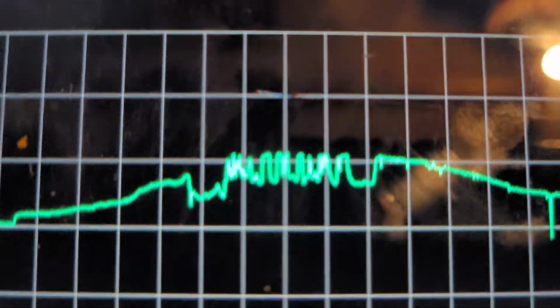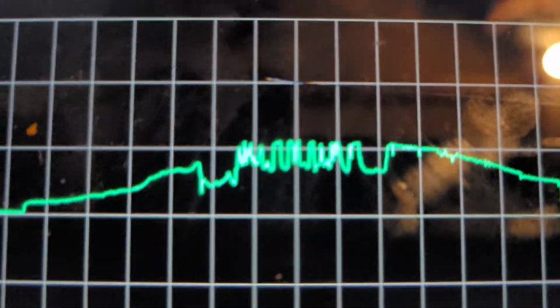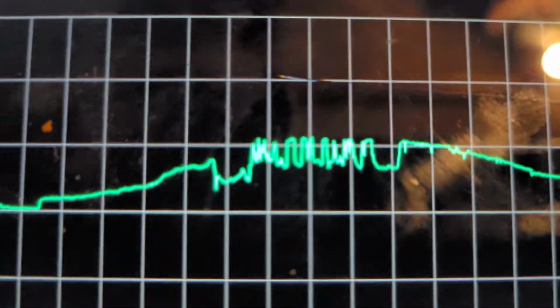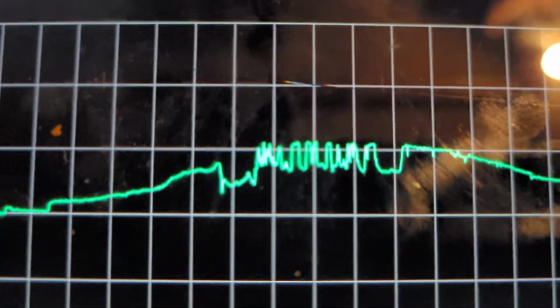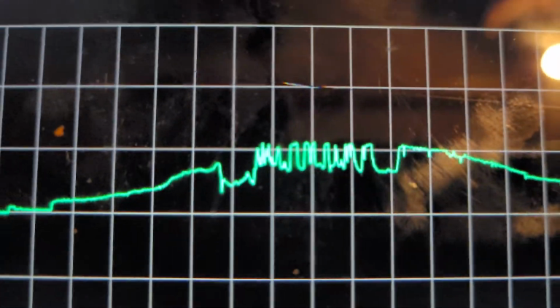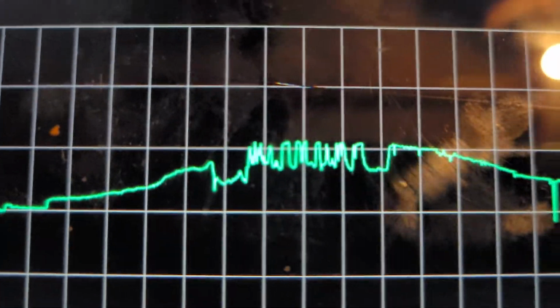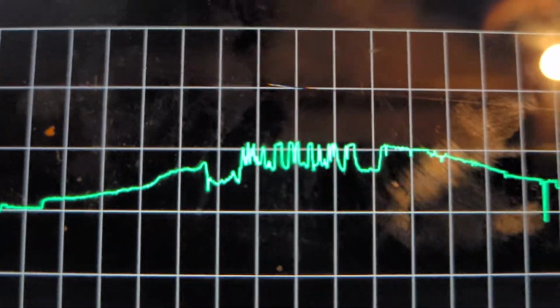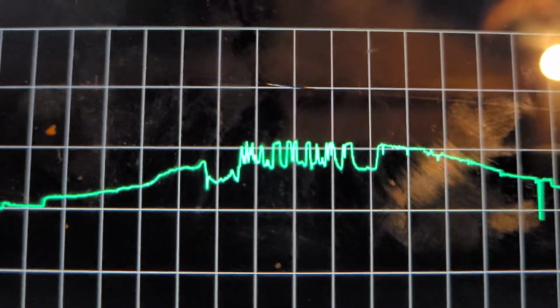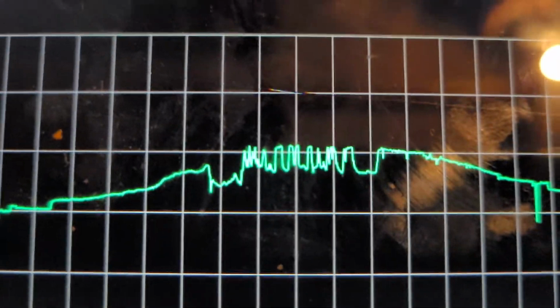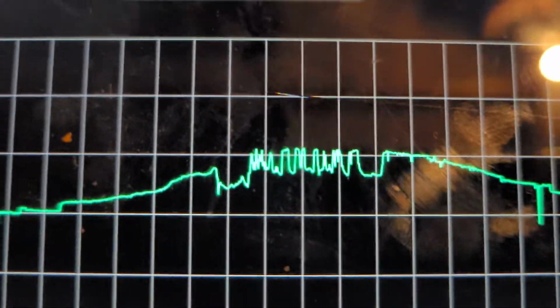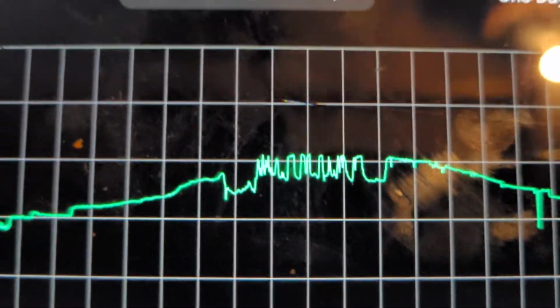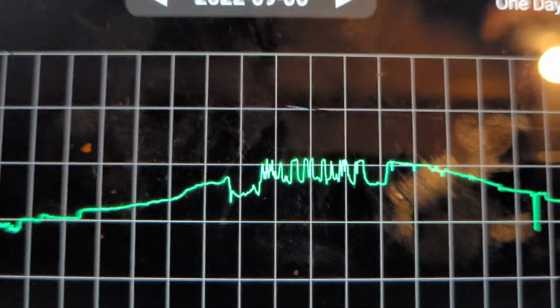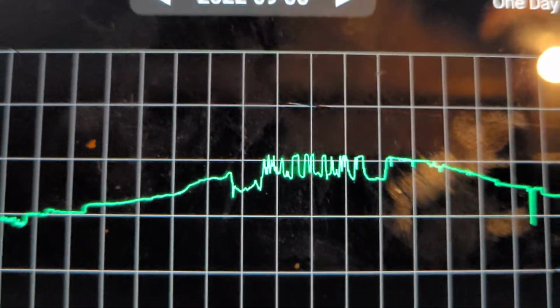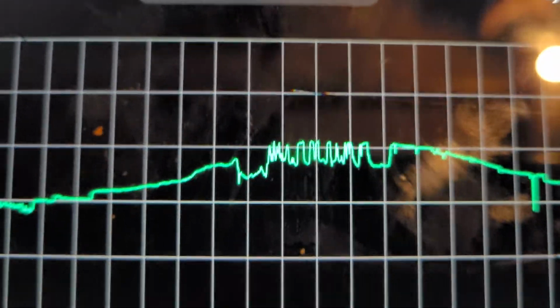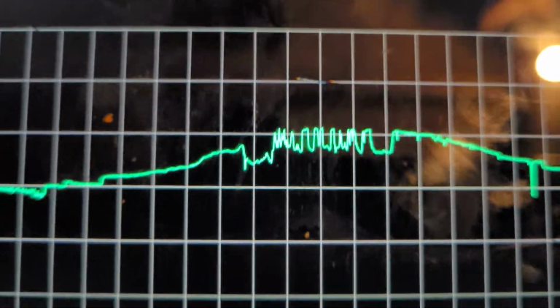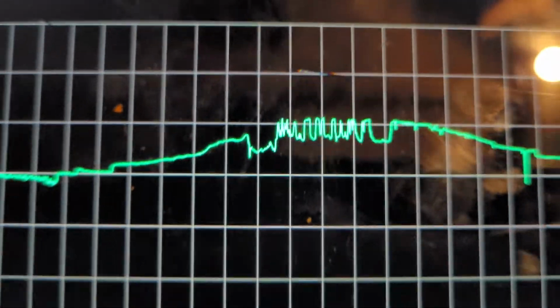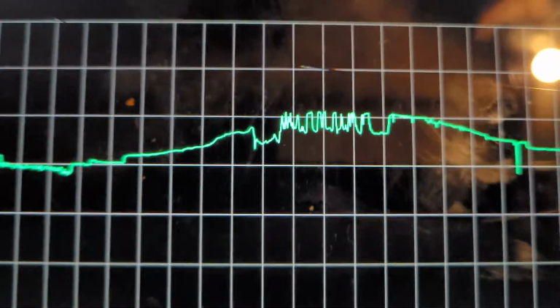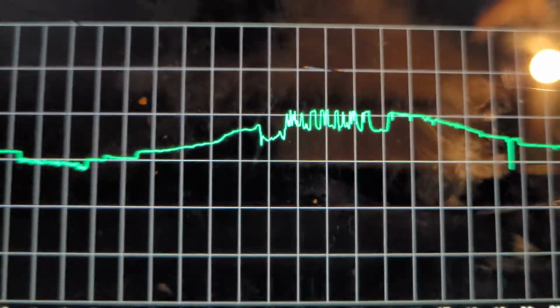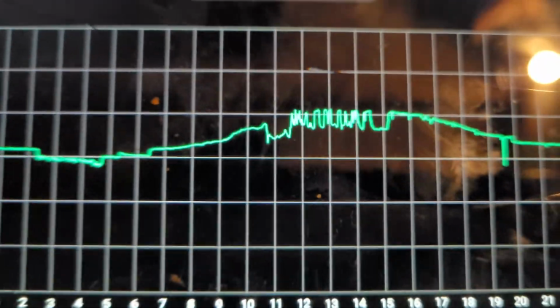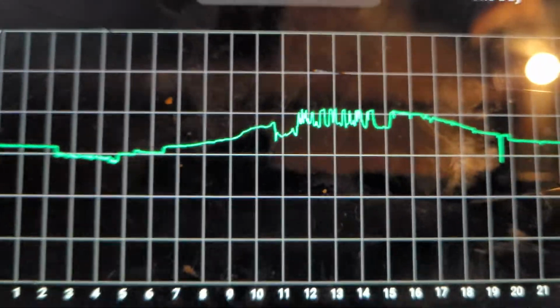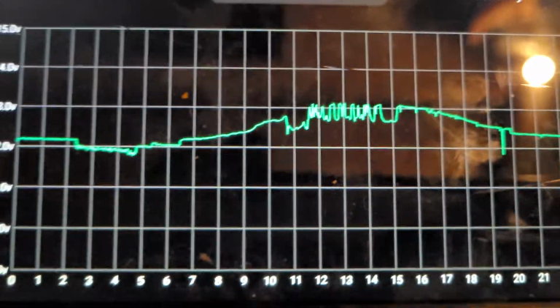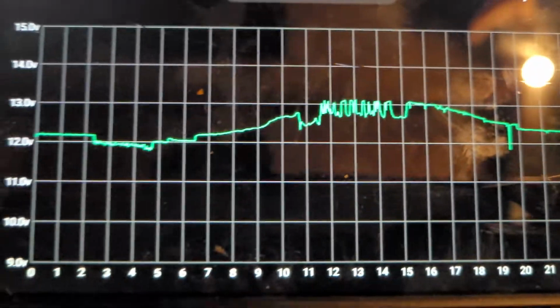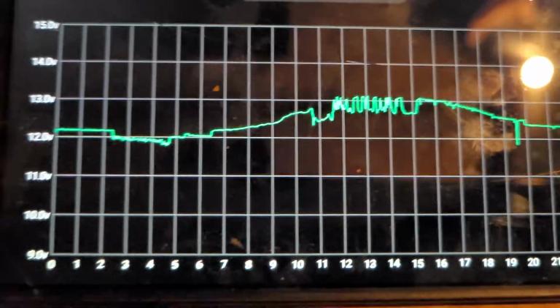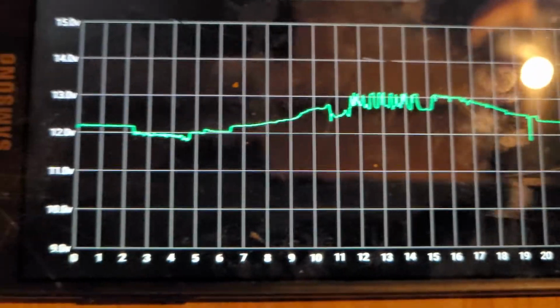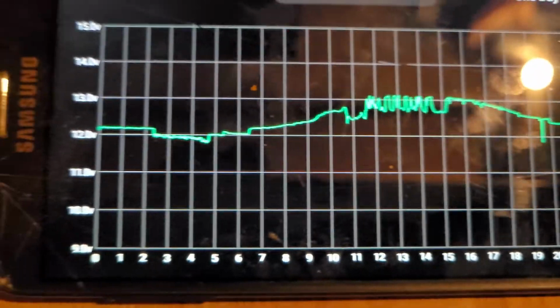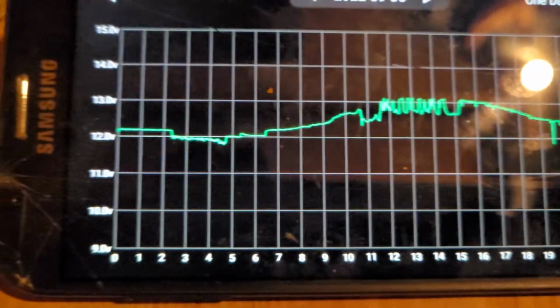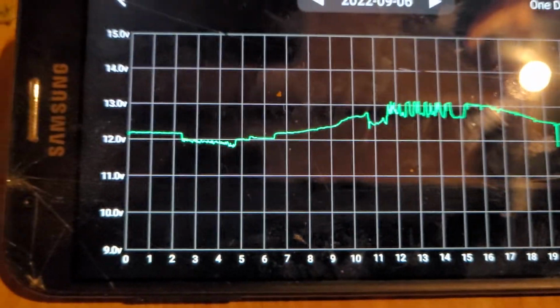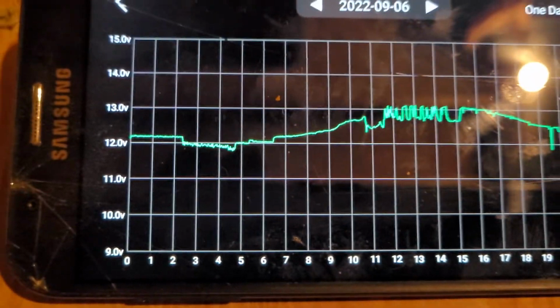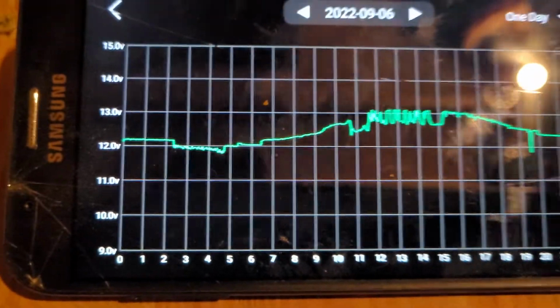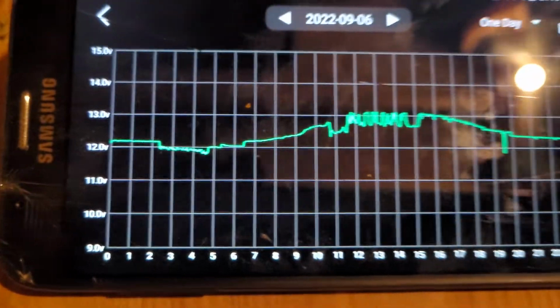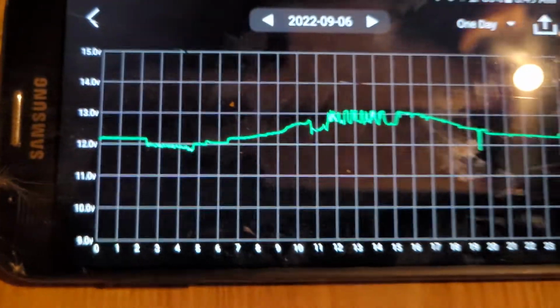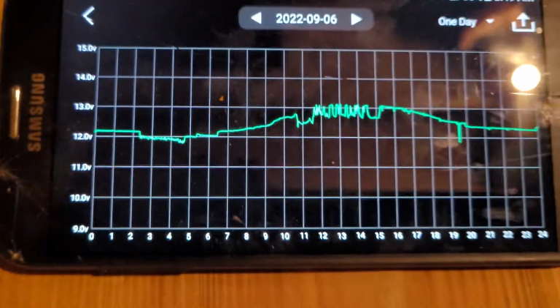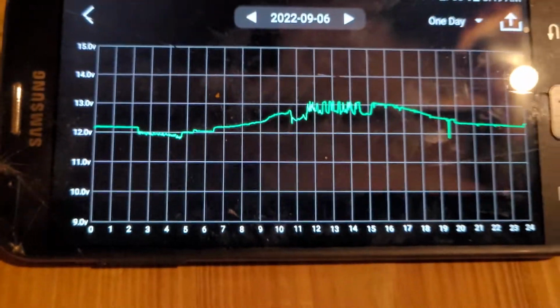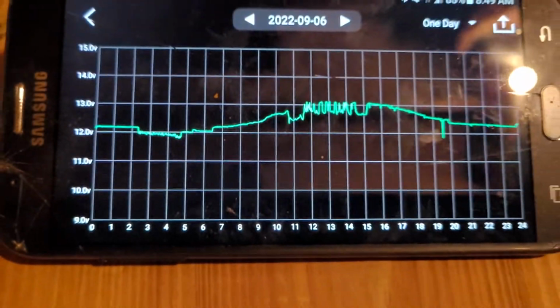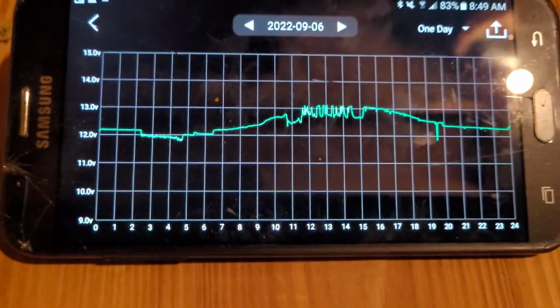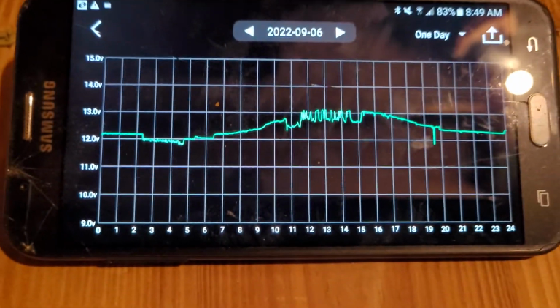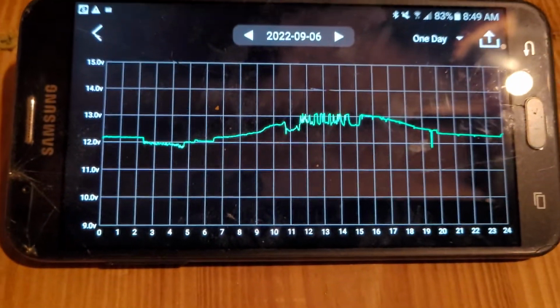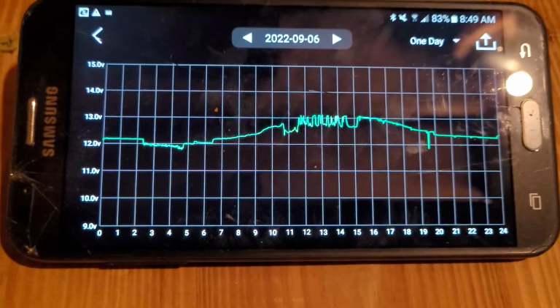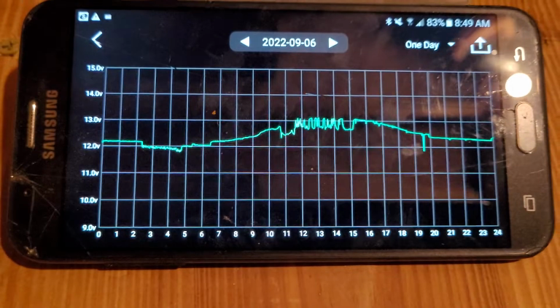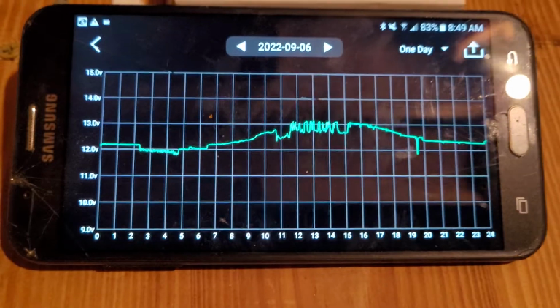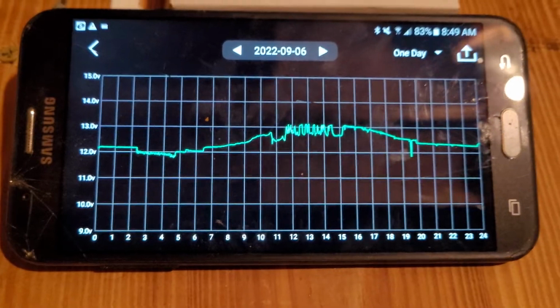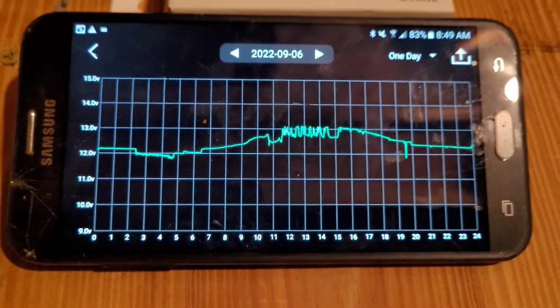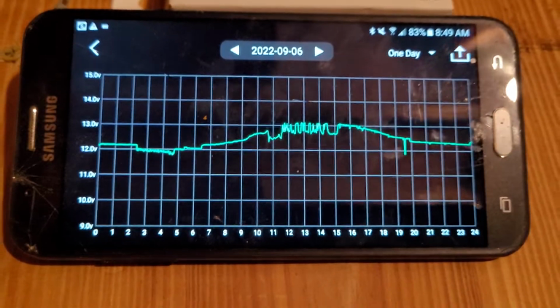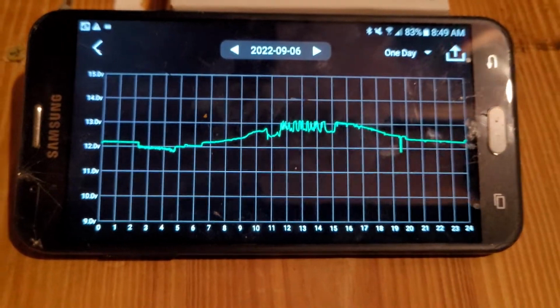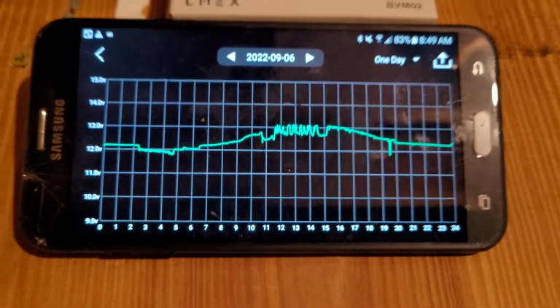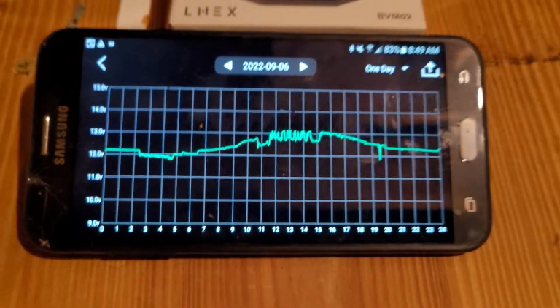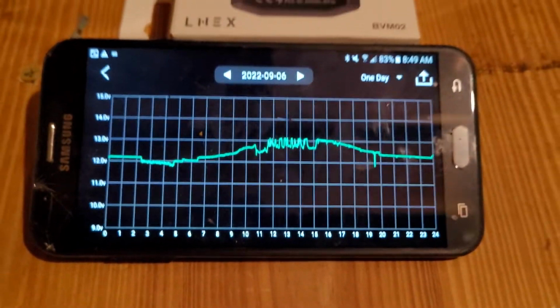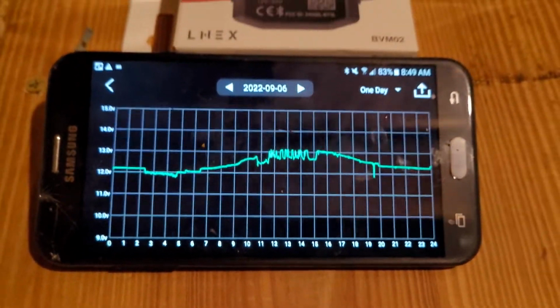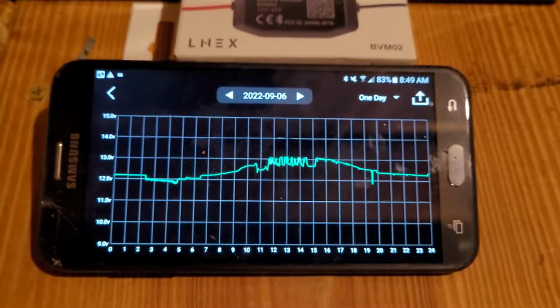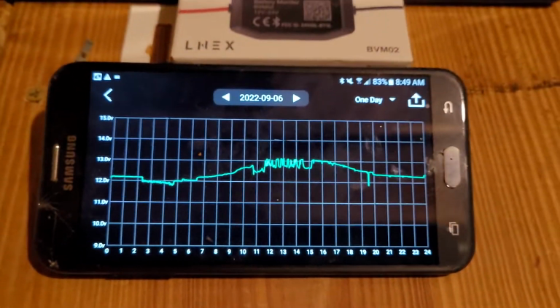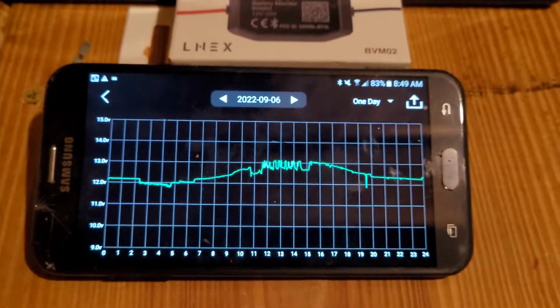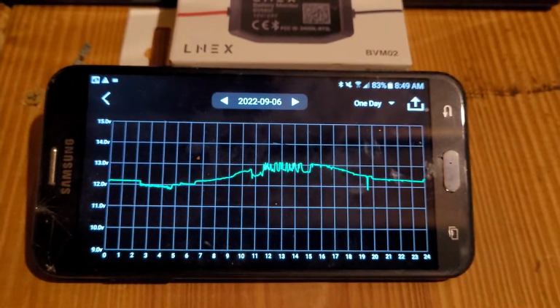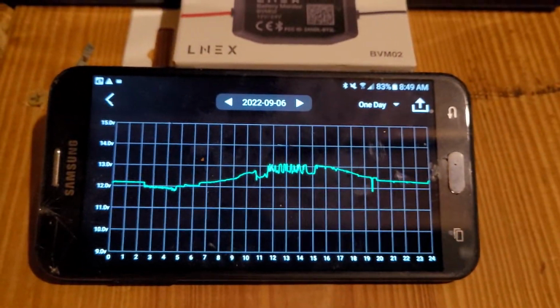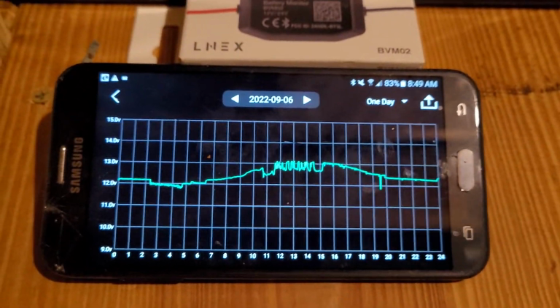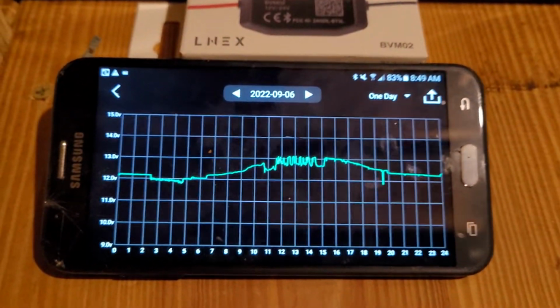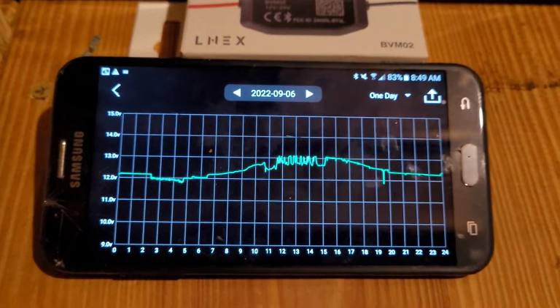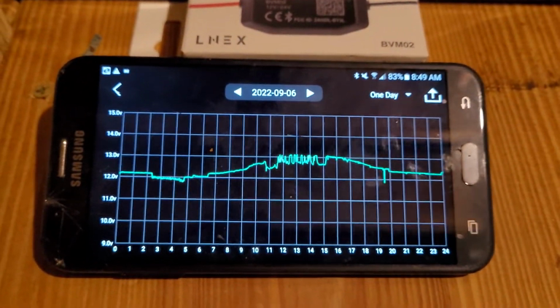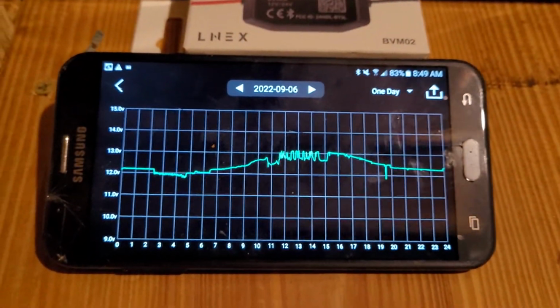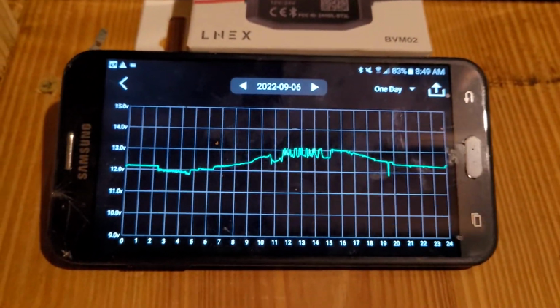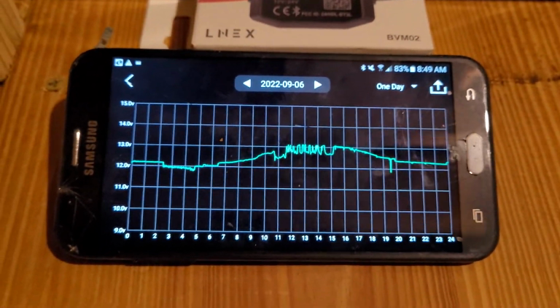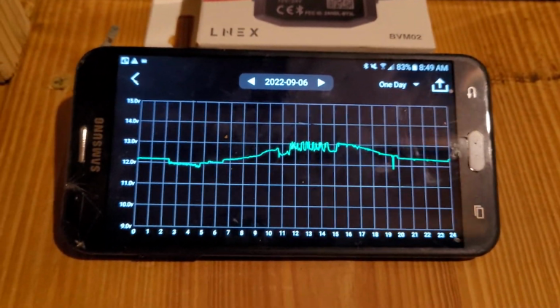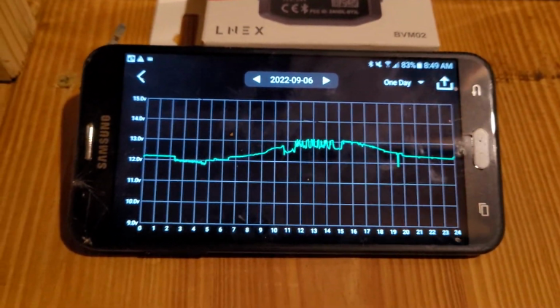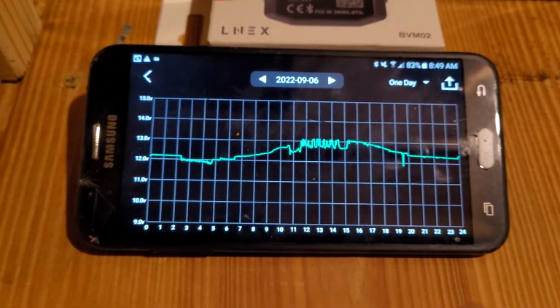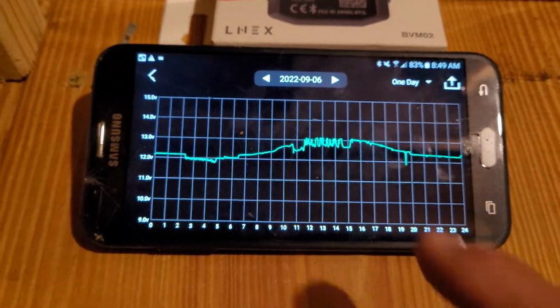You can see we had a partly cloudy day there in the middle — cloud, sun, cloud, sun, cloud, sun. Kind of cool if you dig that kind of thing.